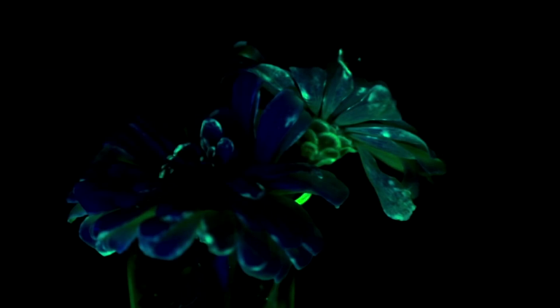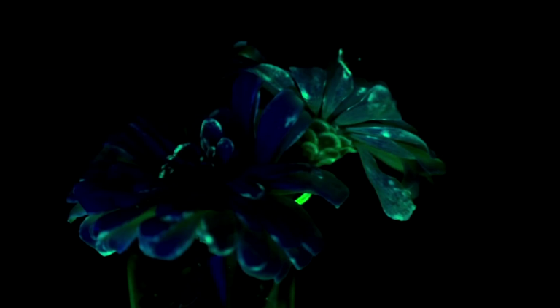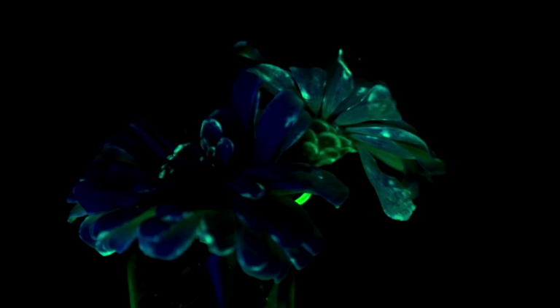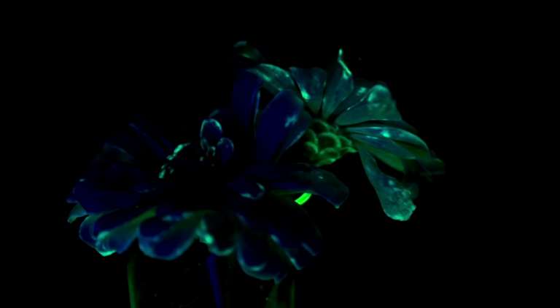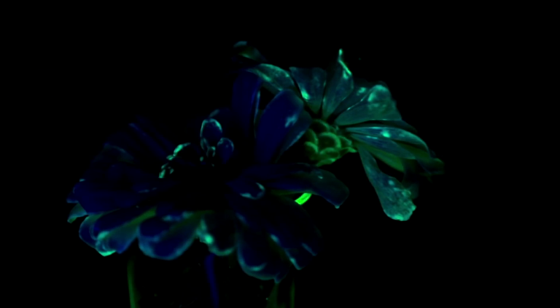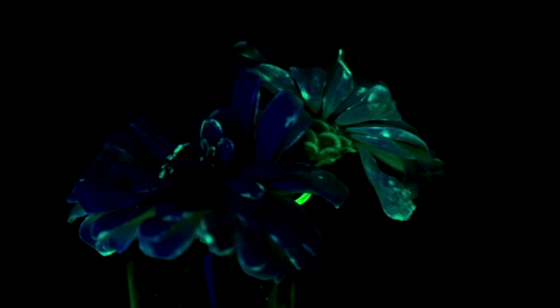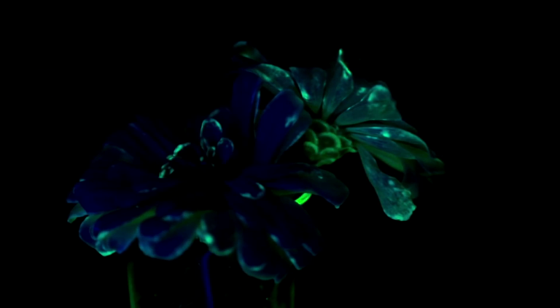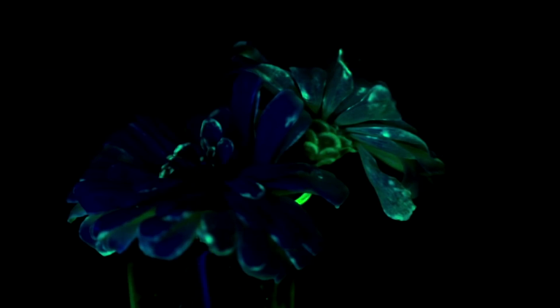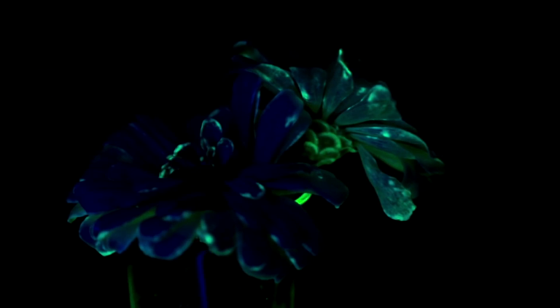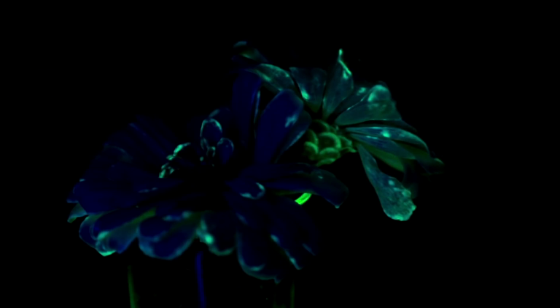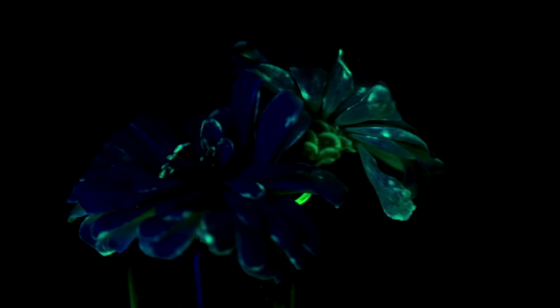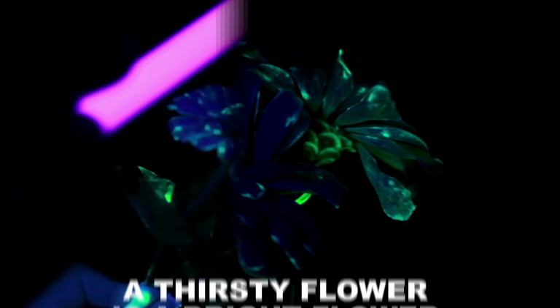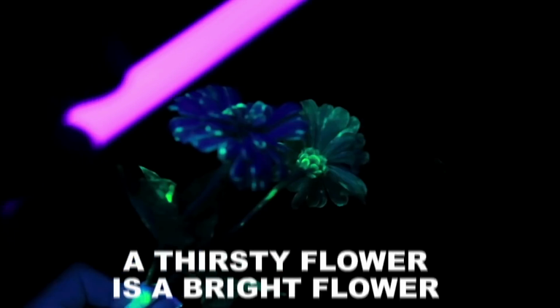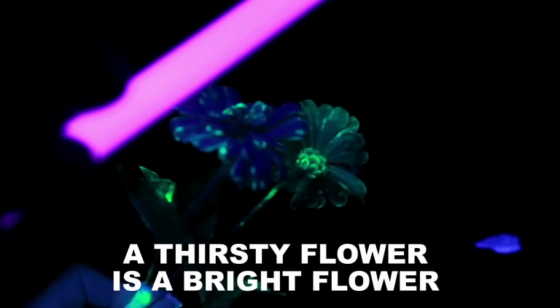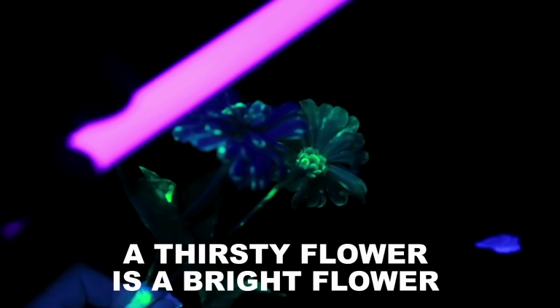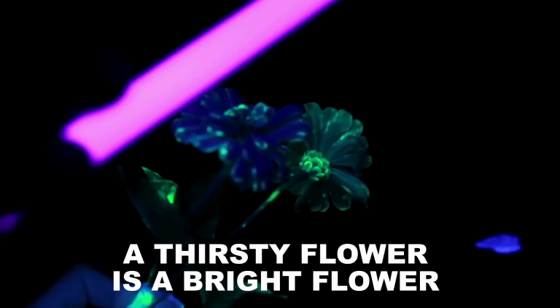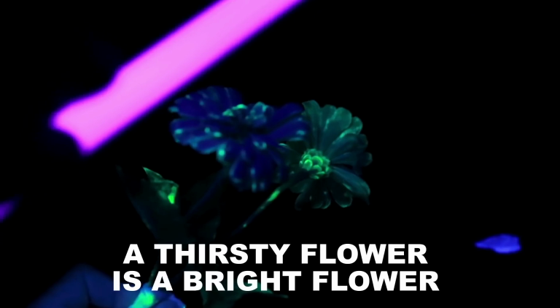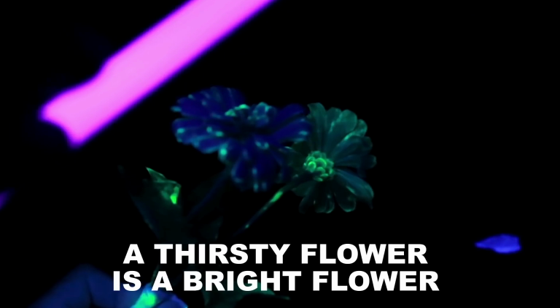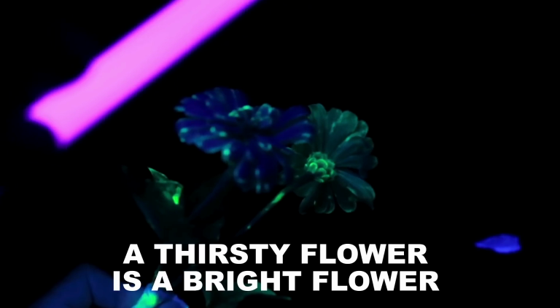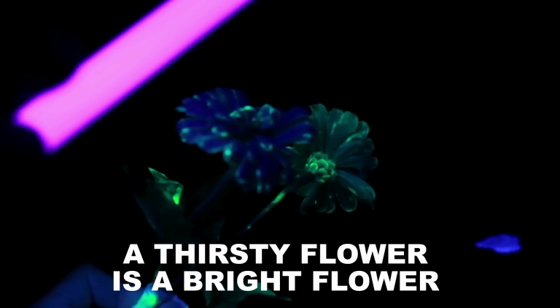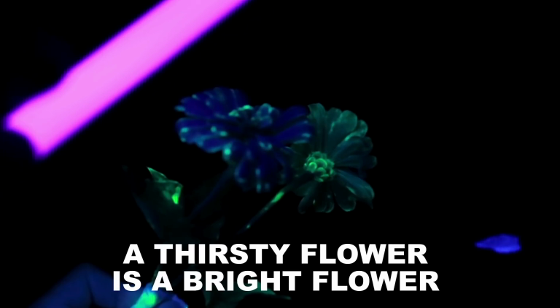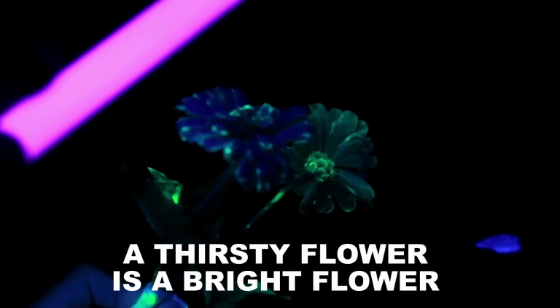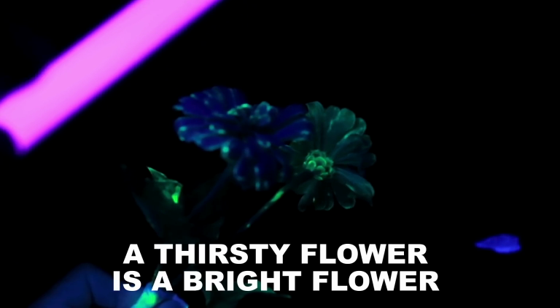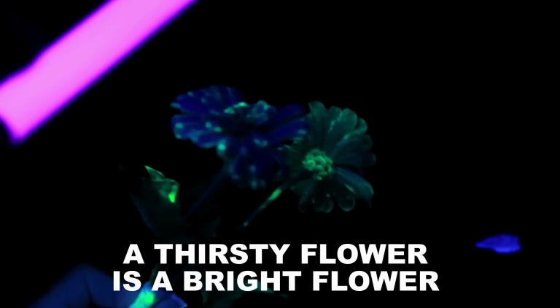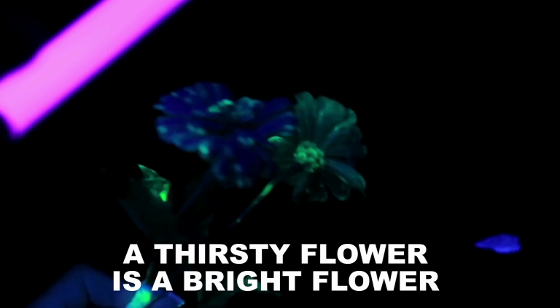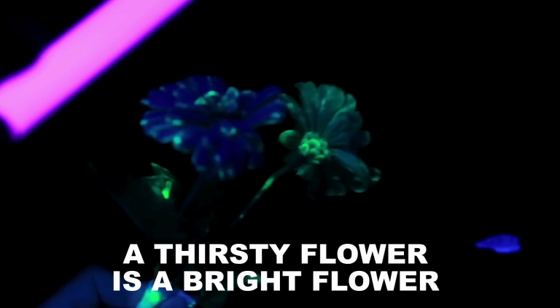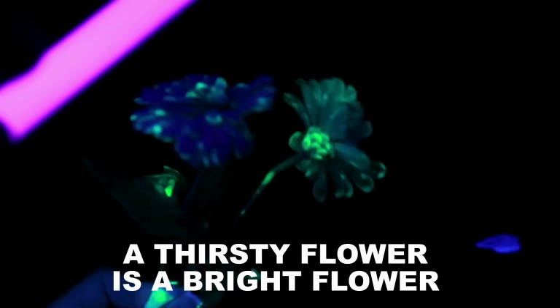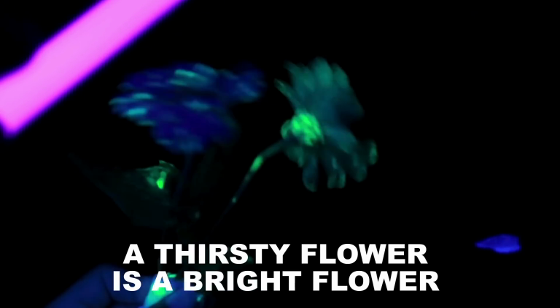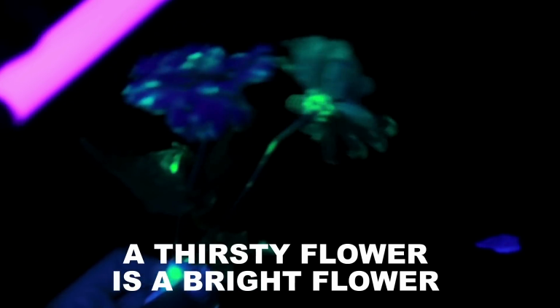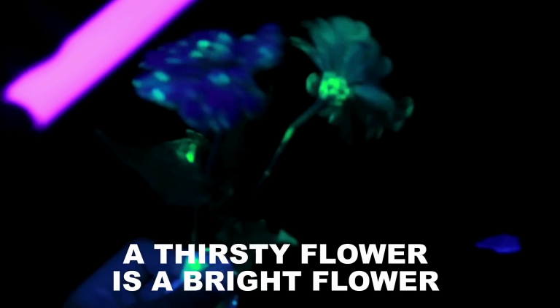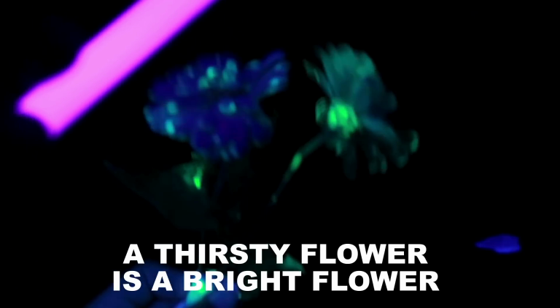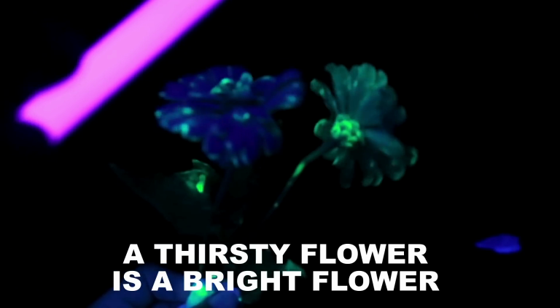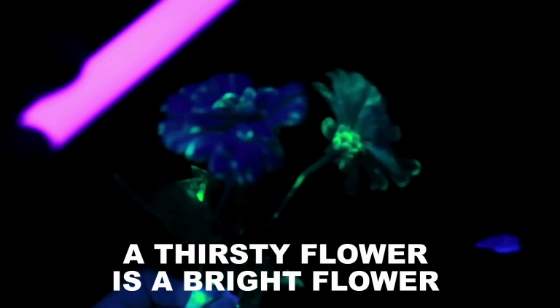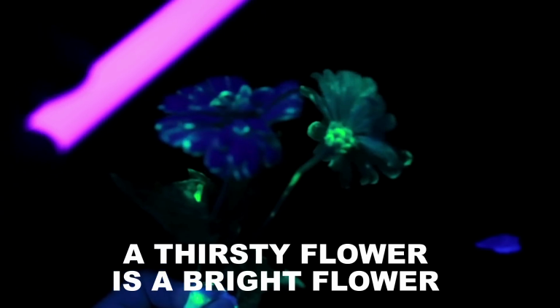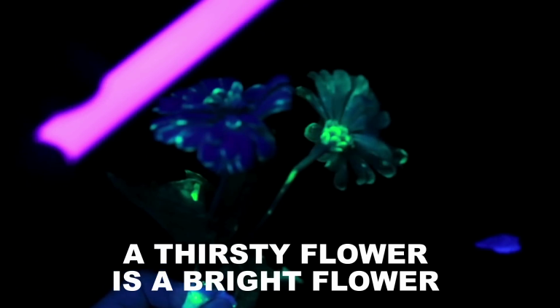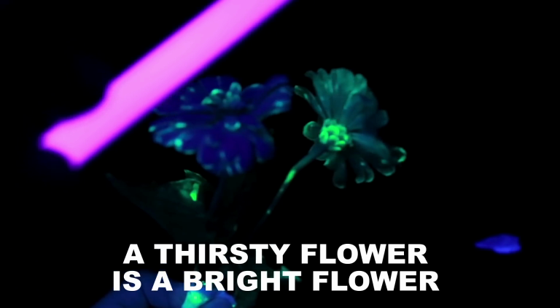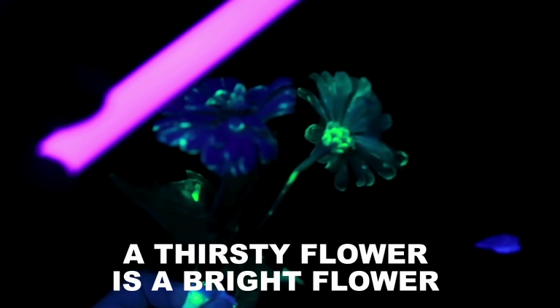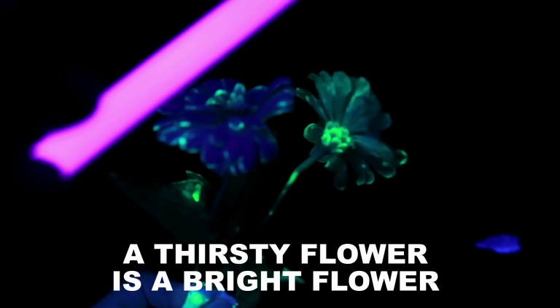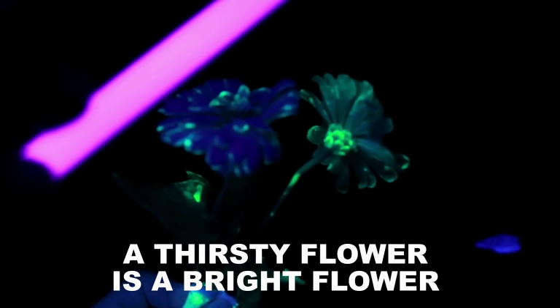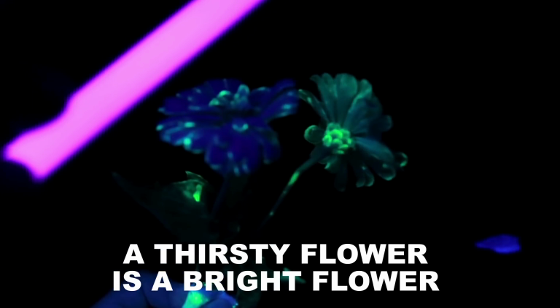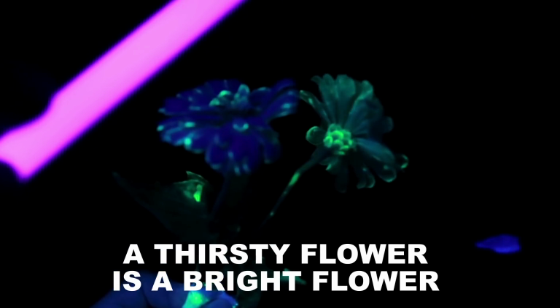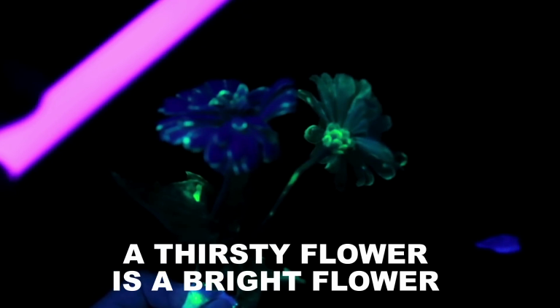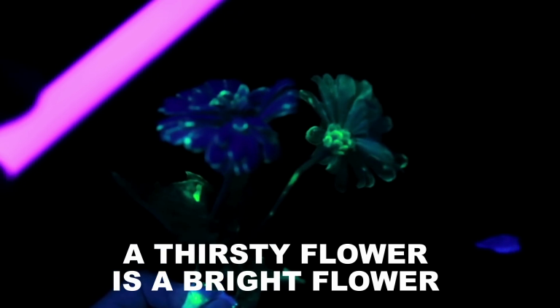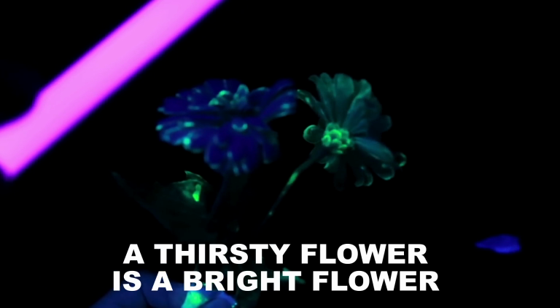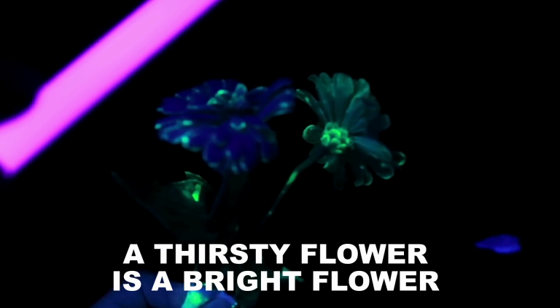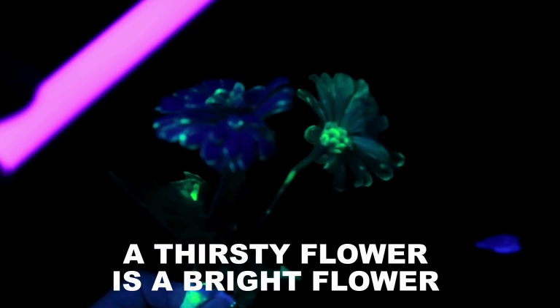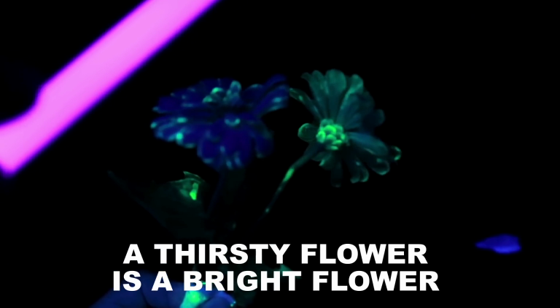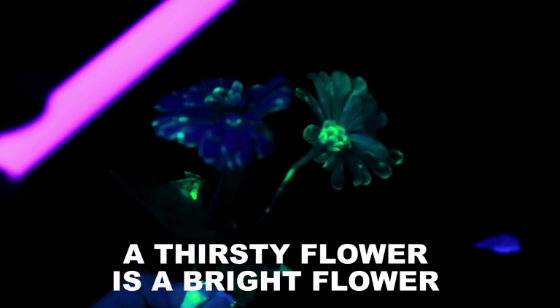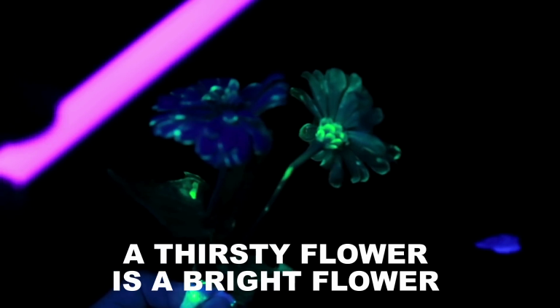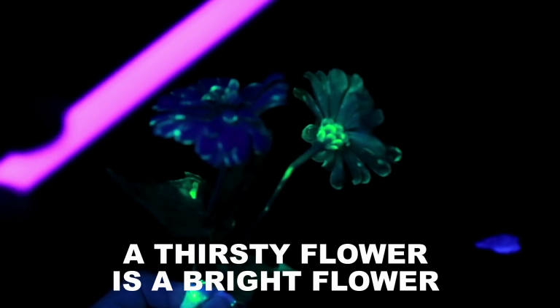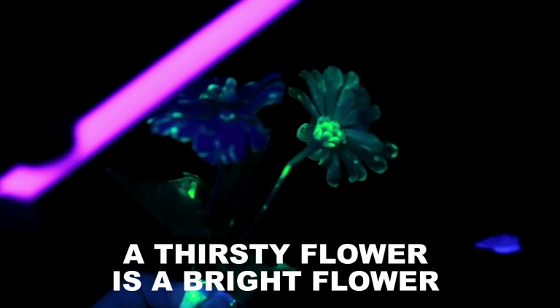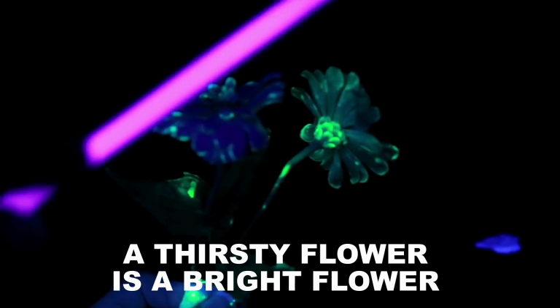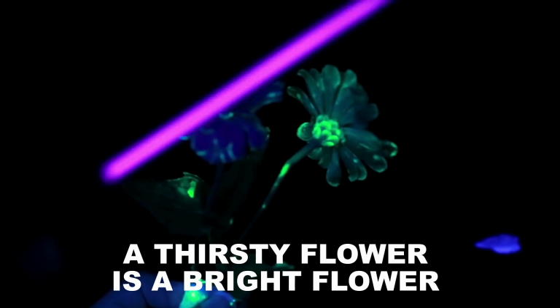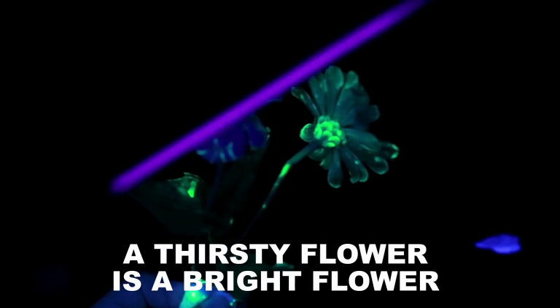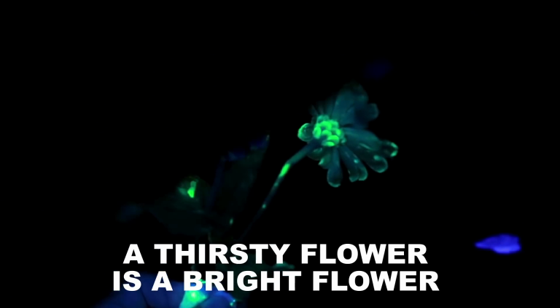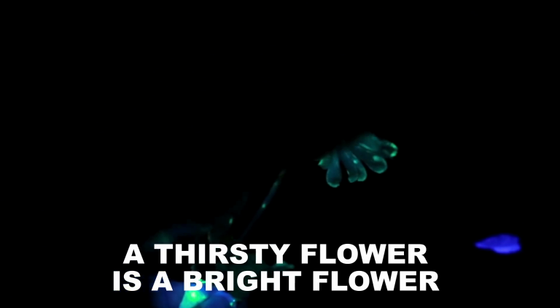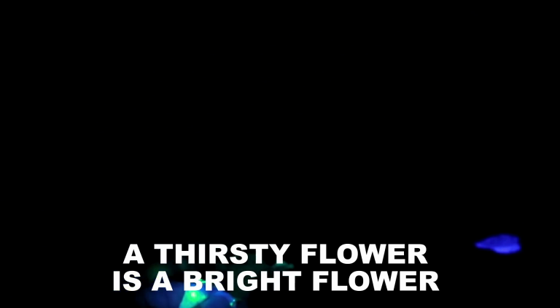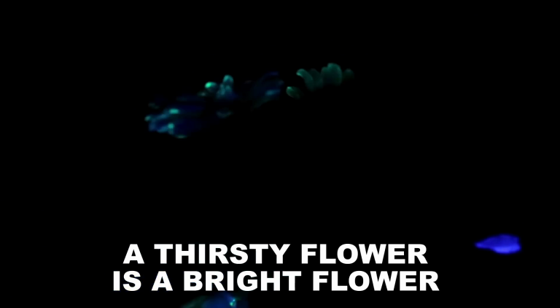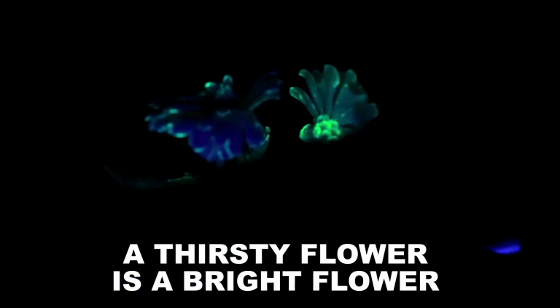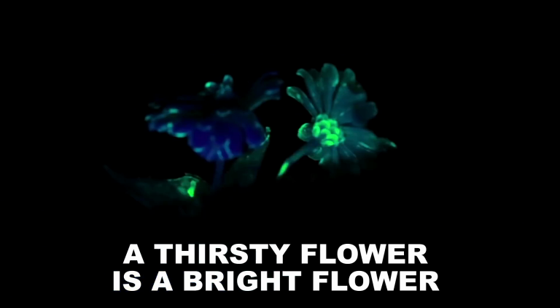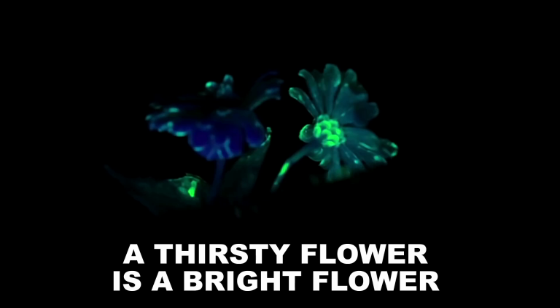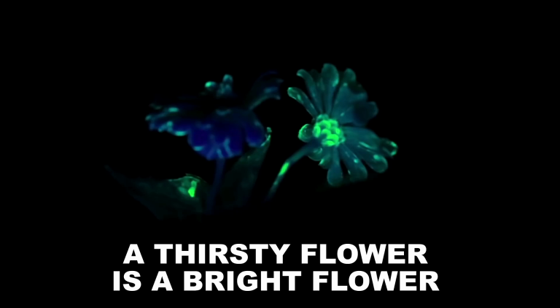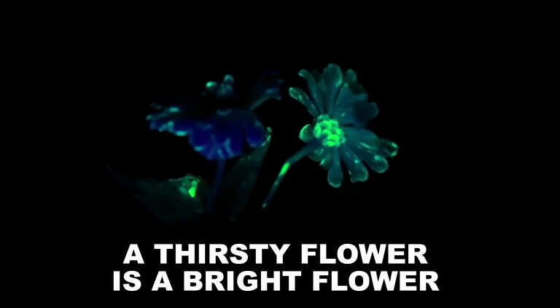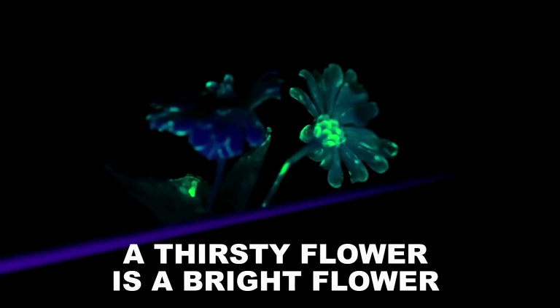Pro tip: you'll want your flowers nice and thirsty, so you can deprive them of water for a little while and they'll slurp up that pyranine water even faster.